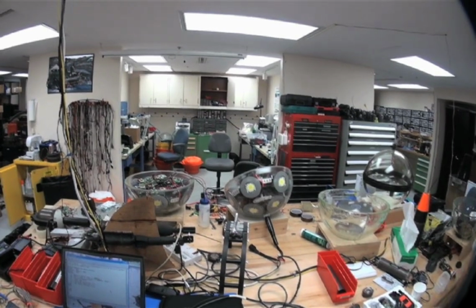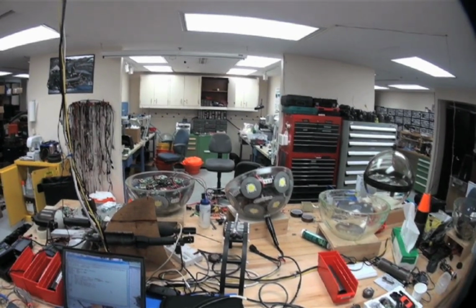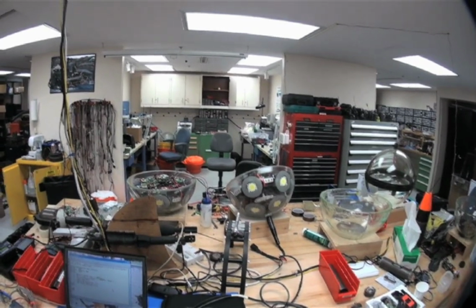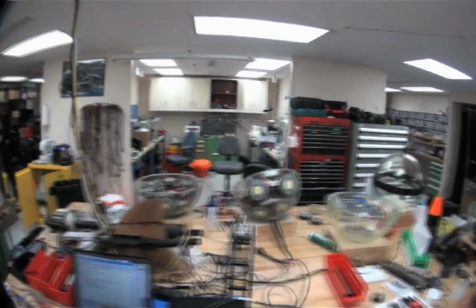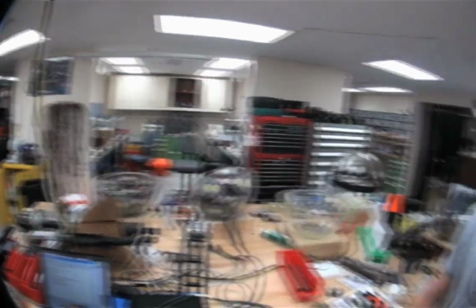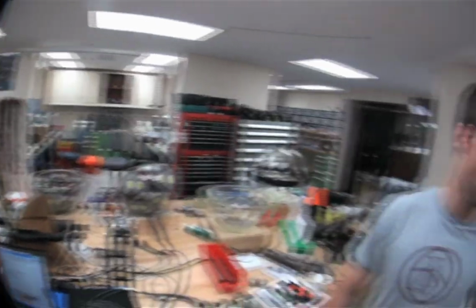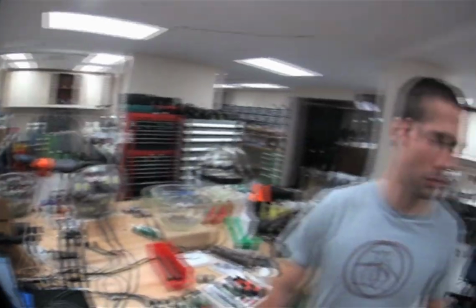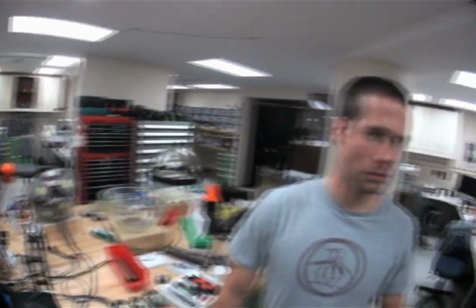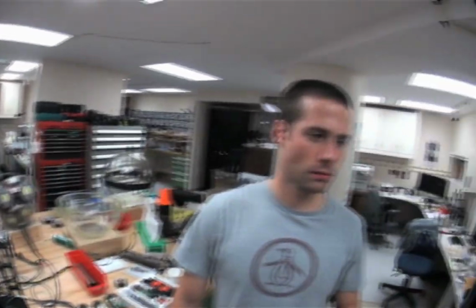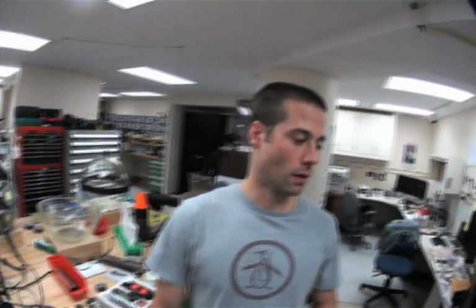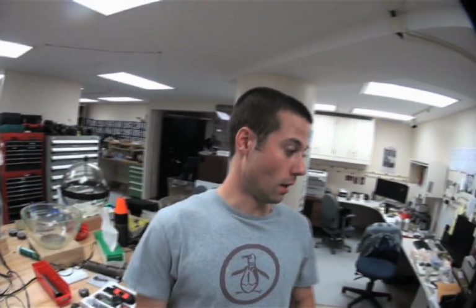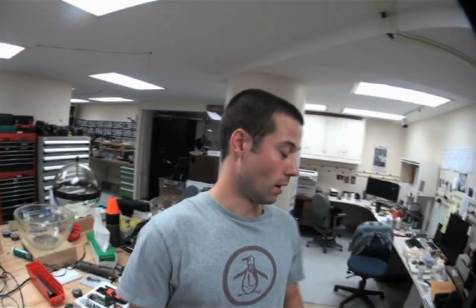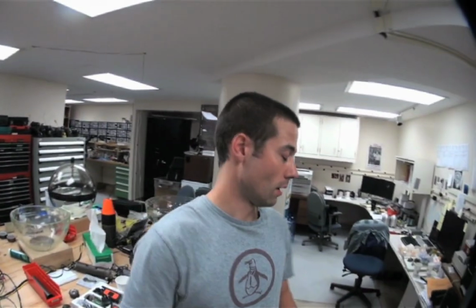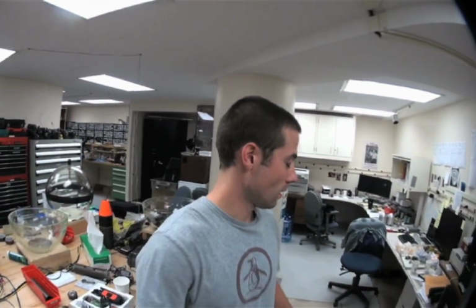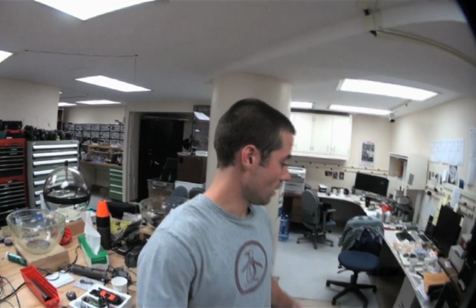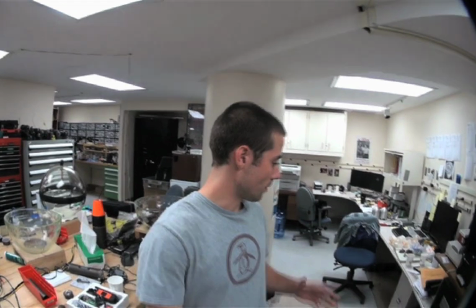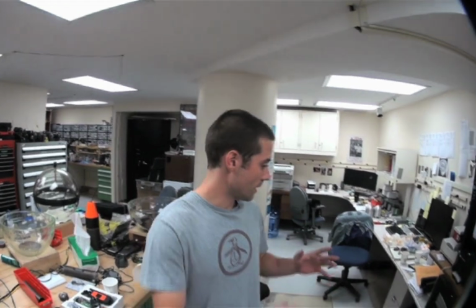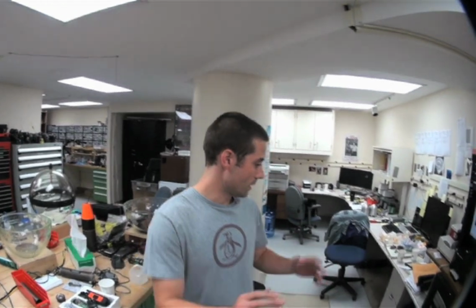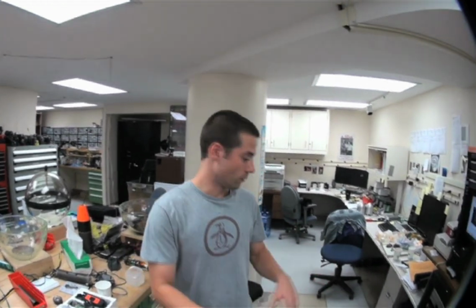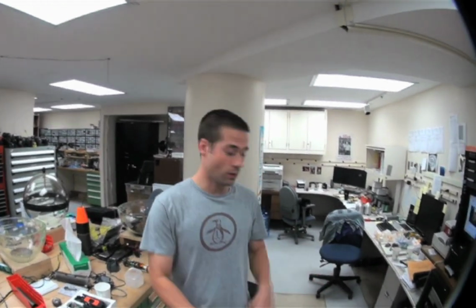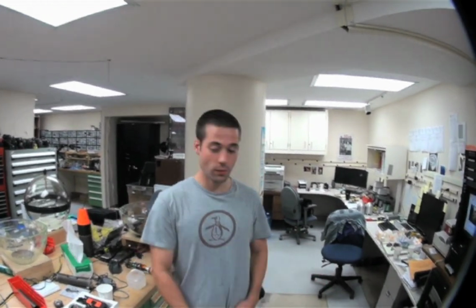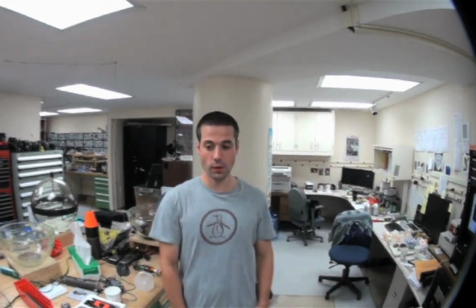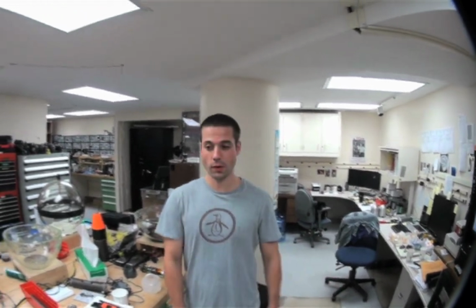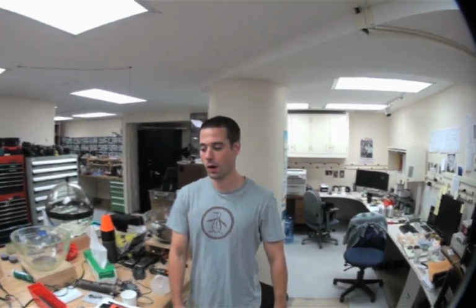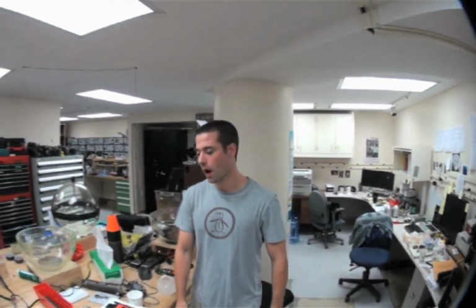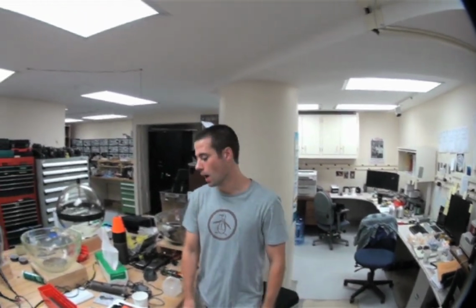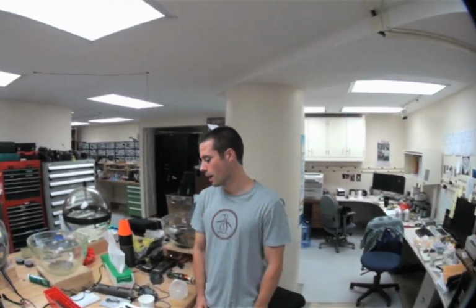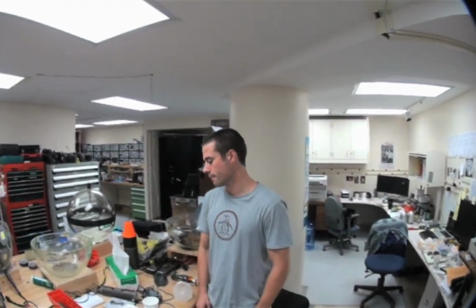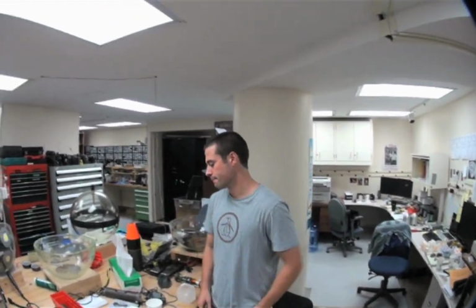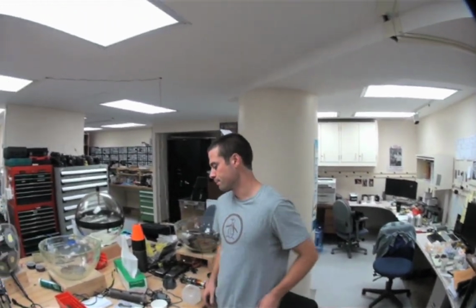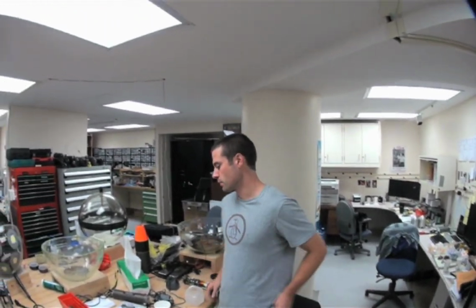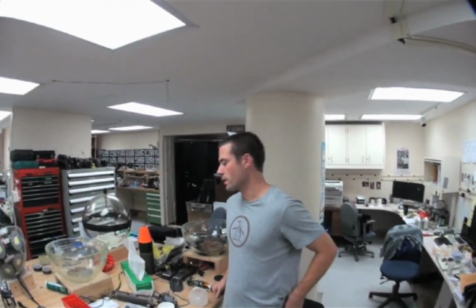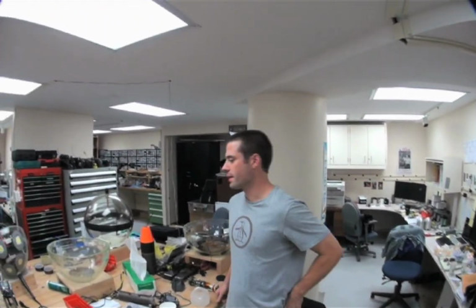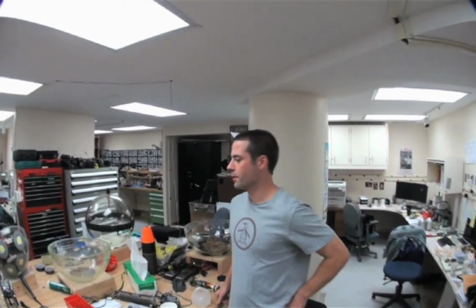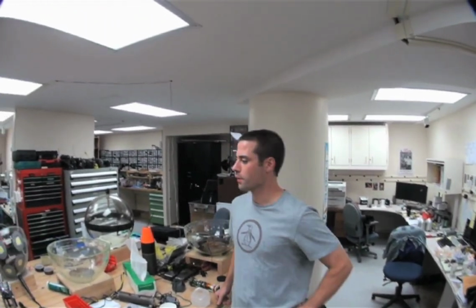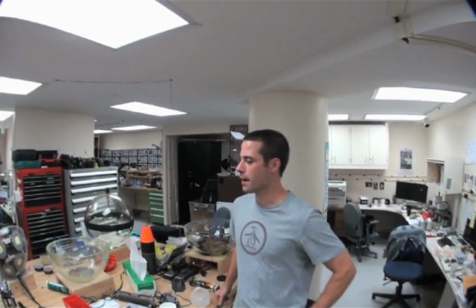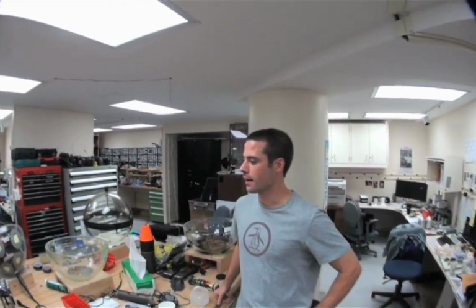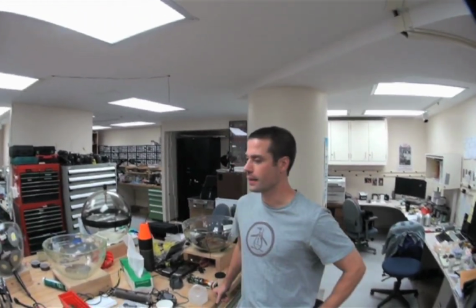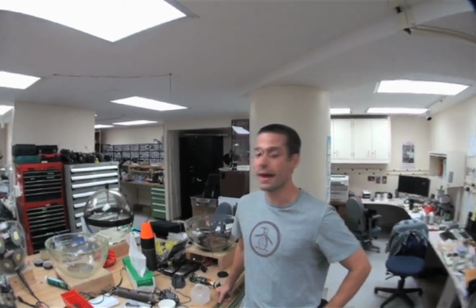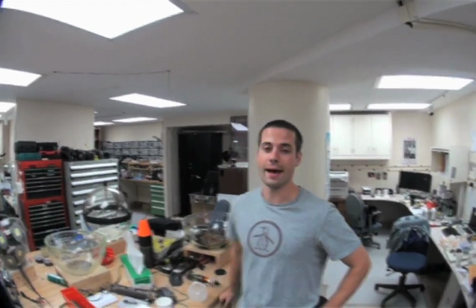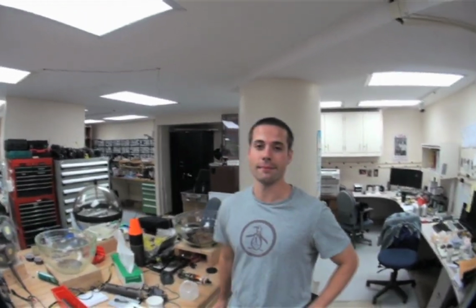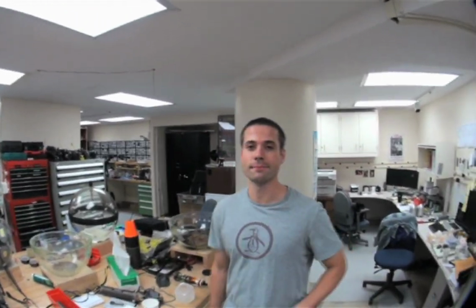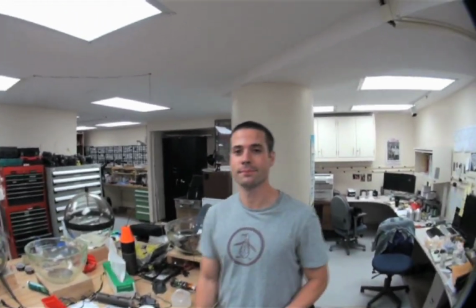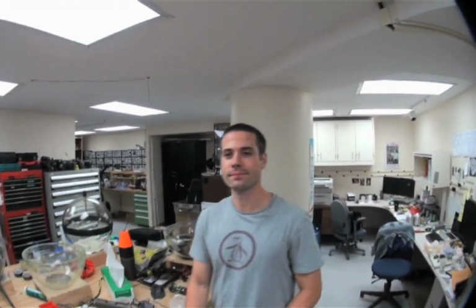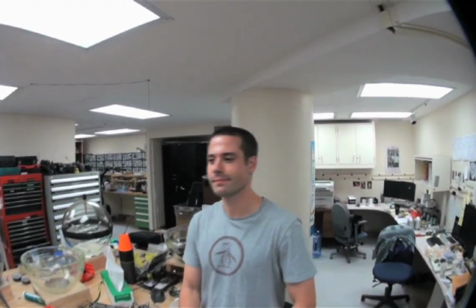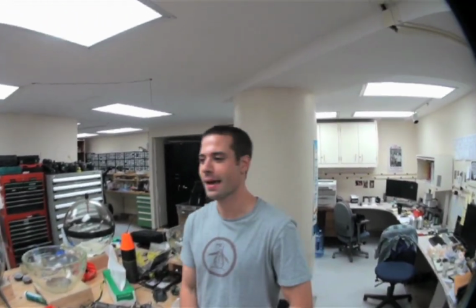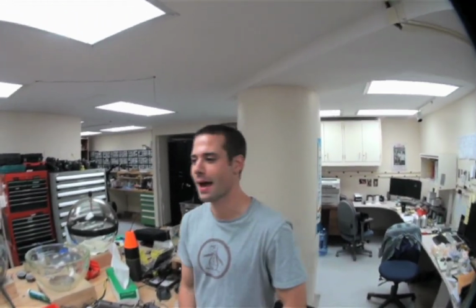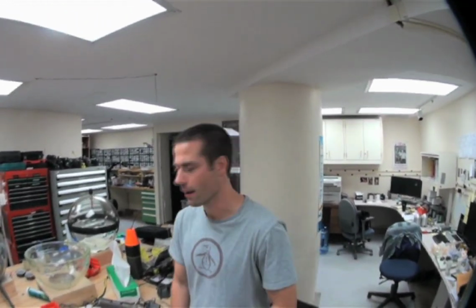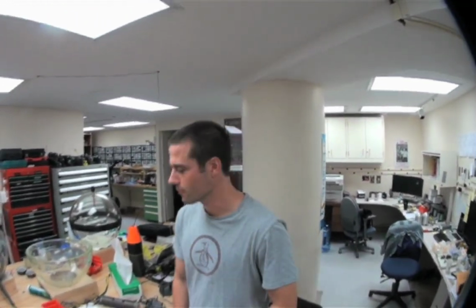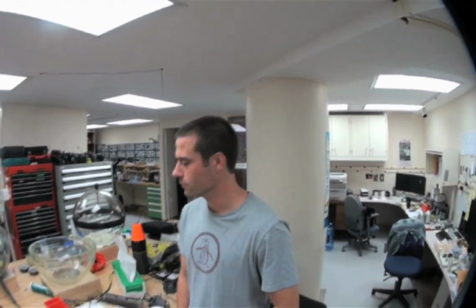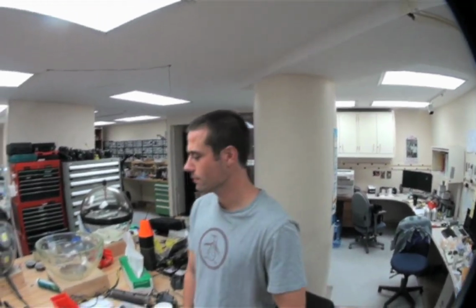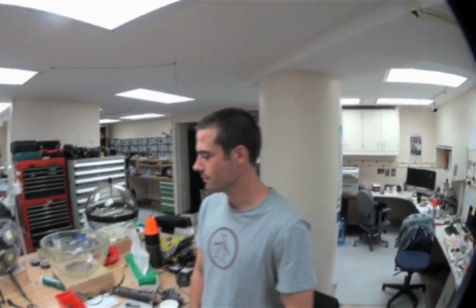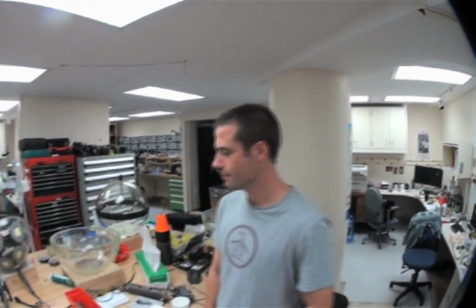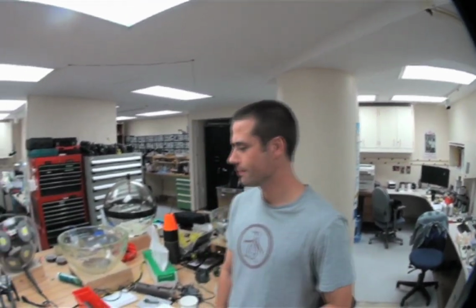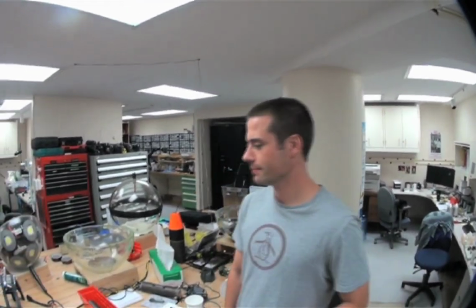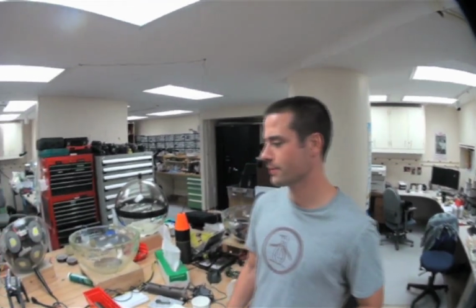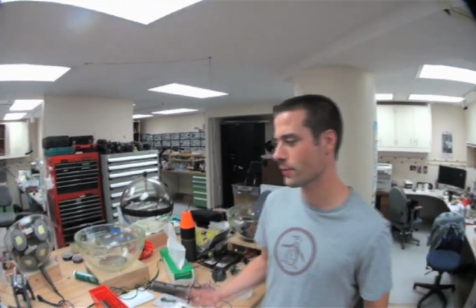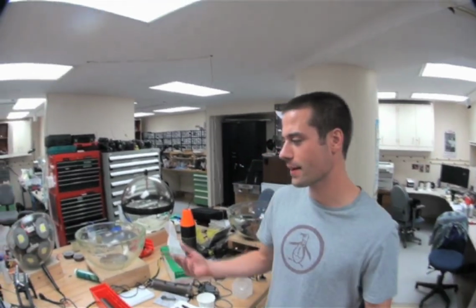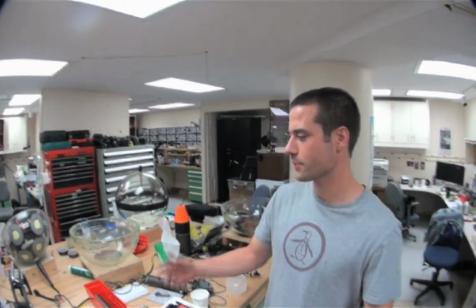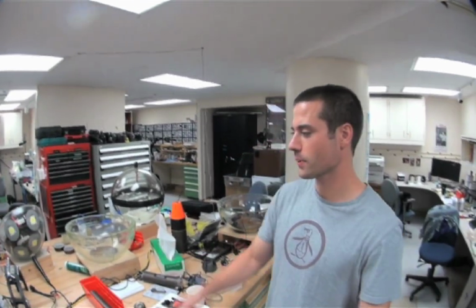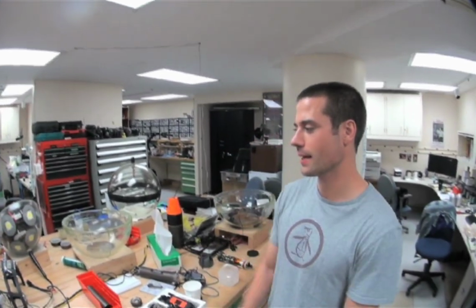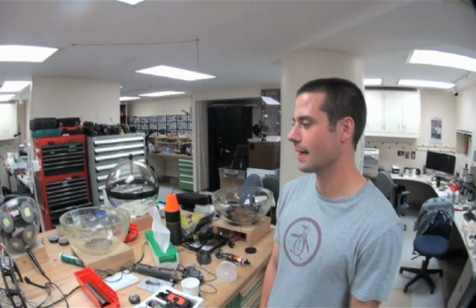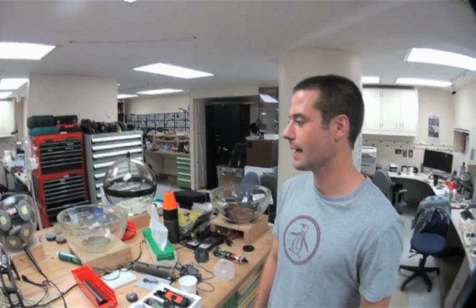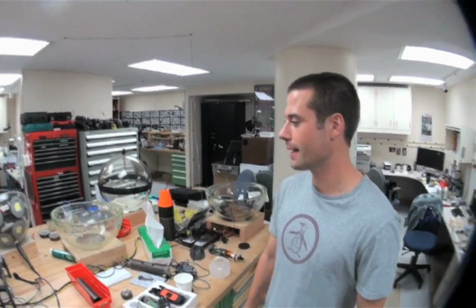How are you feeling? Do you think we're ready? Do I think we're ready? Yeah. As ready as we're going to get.